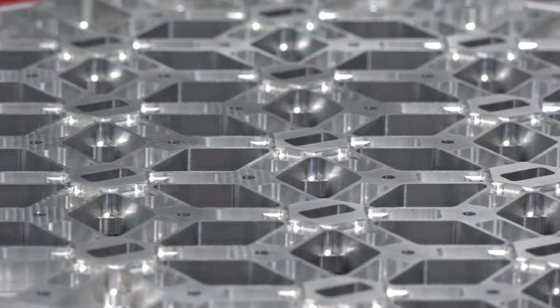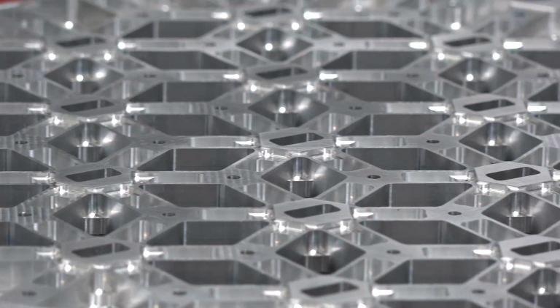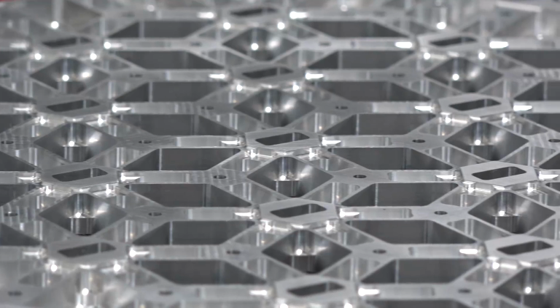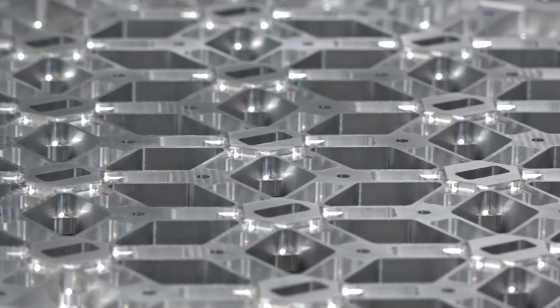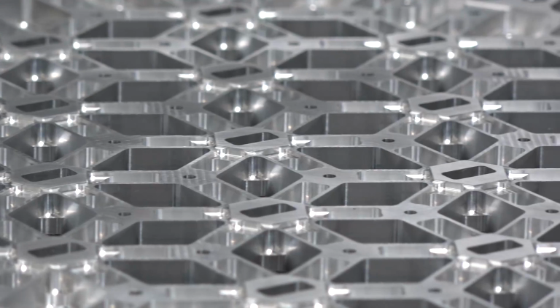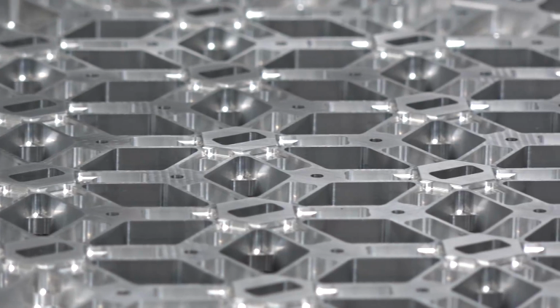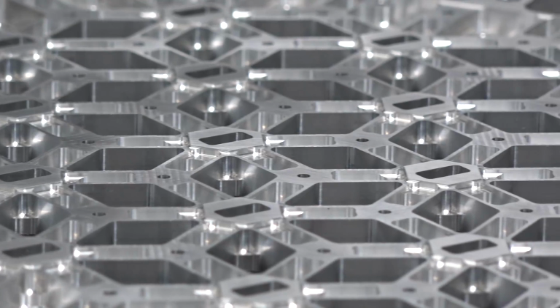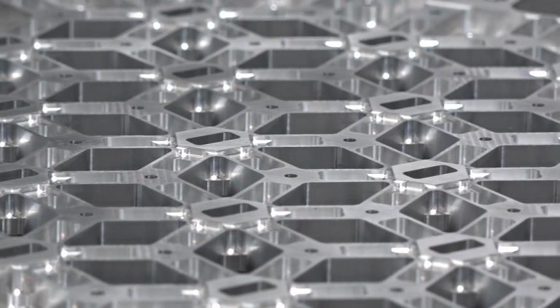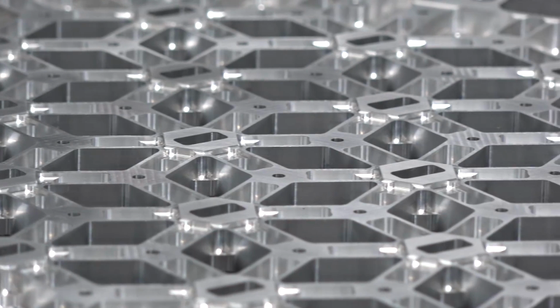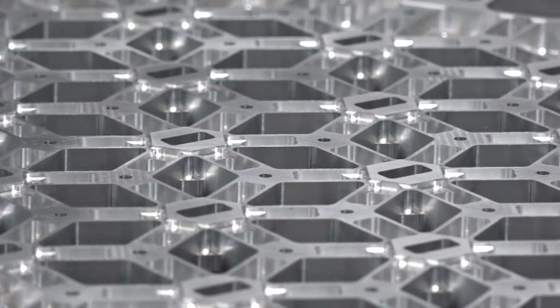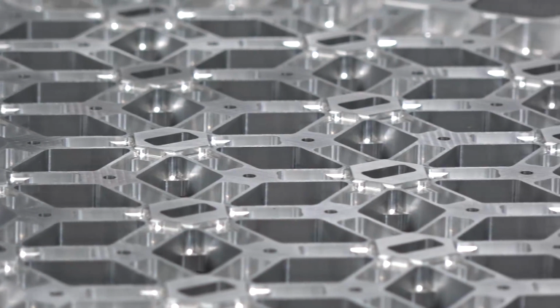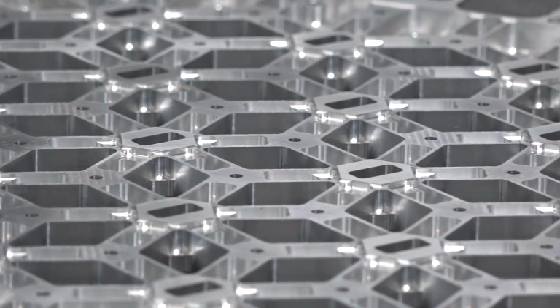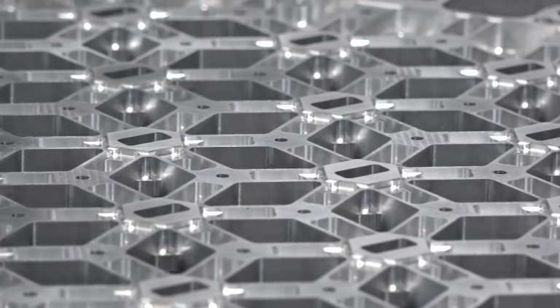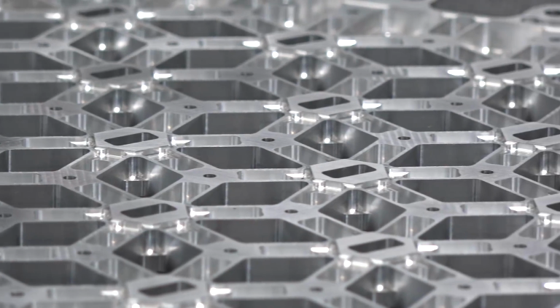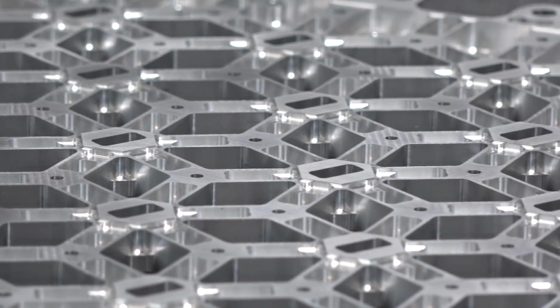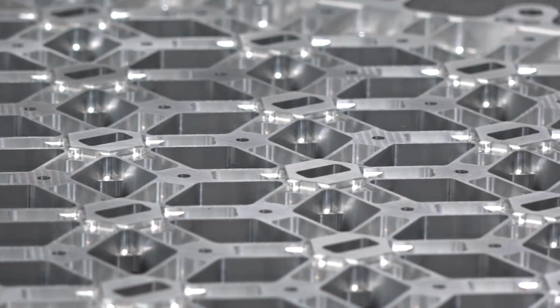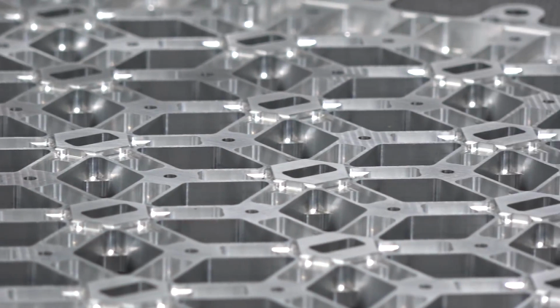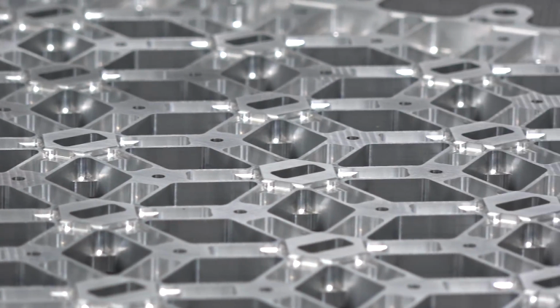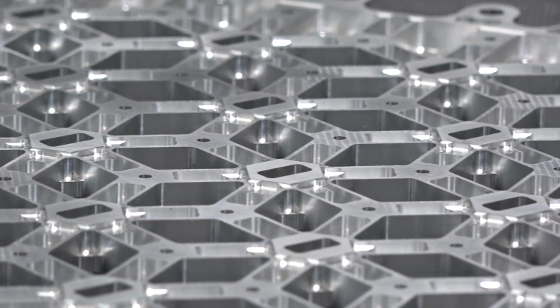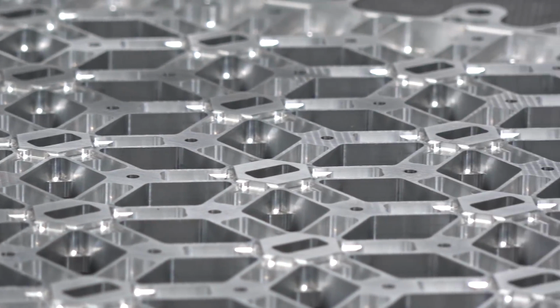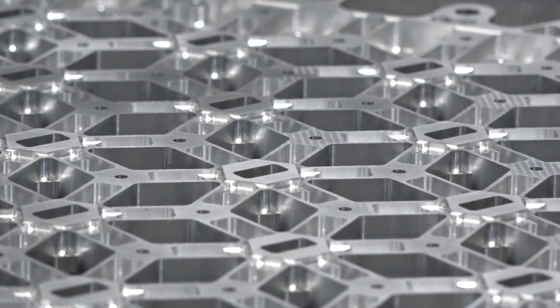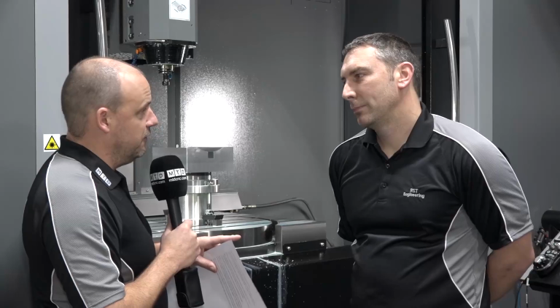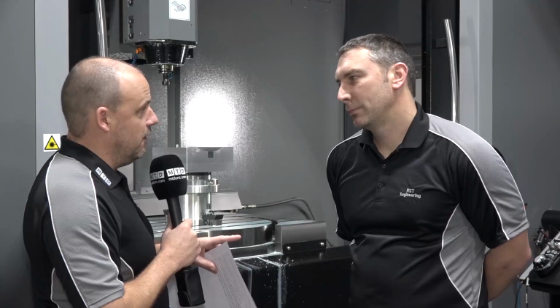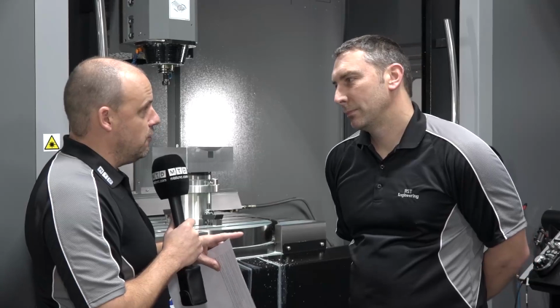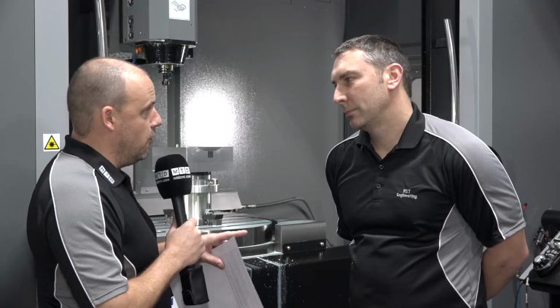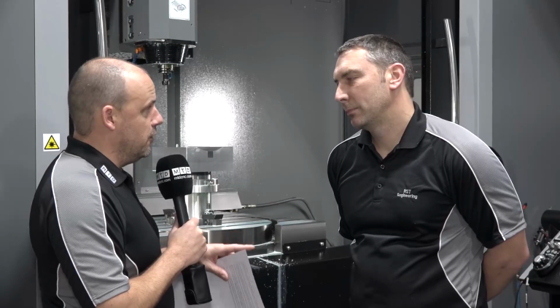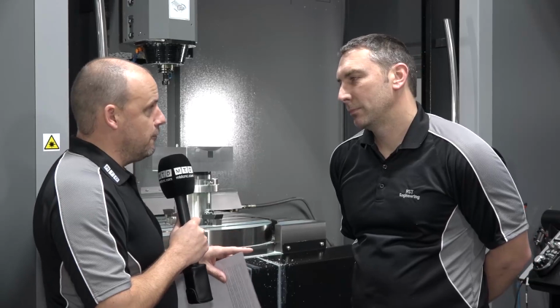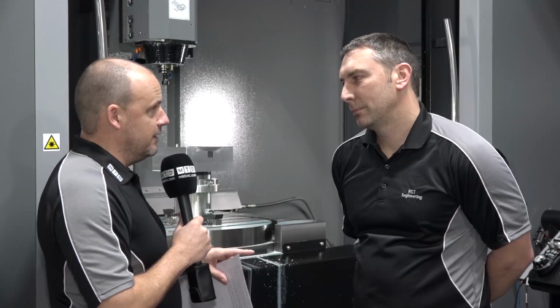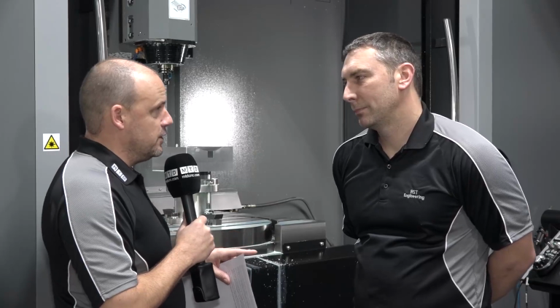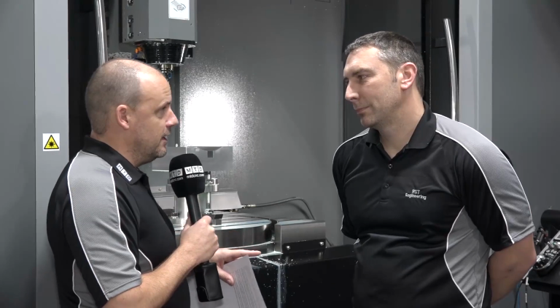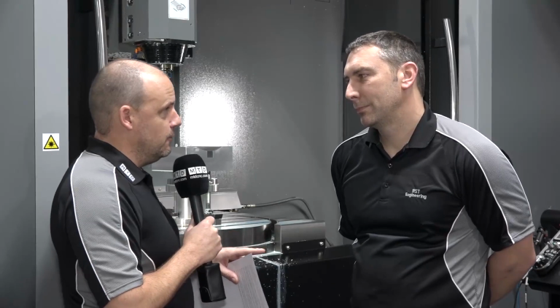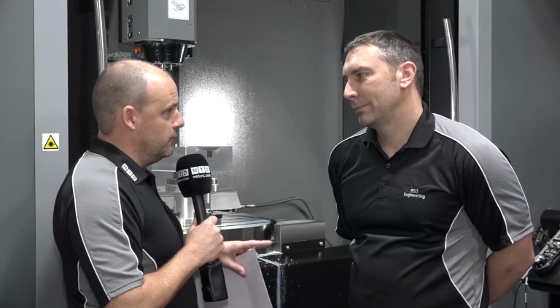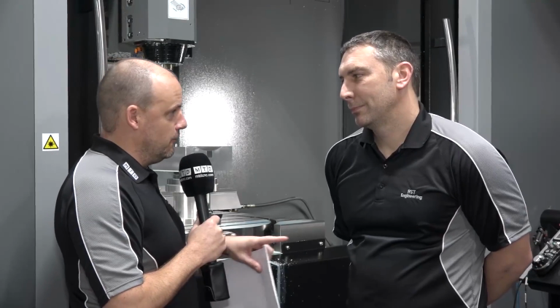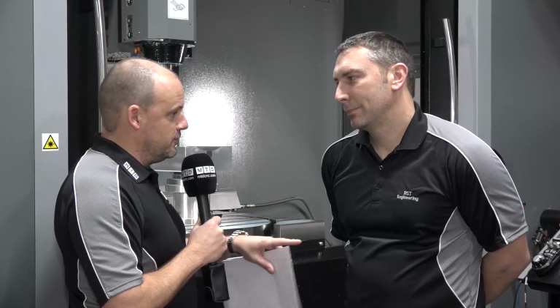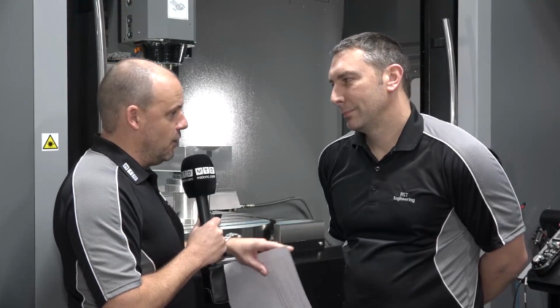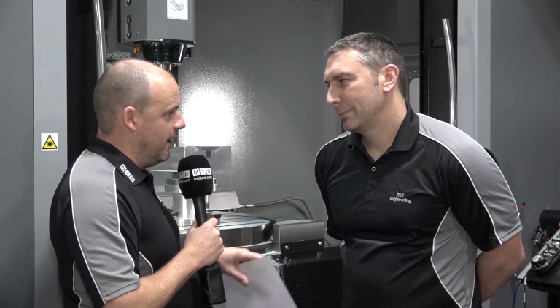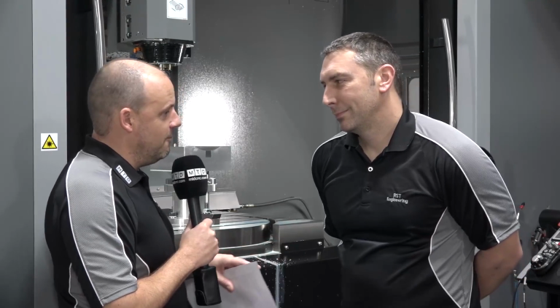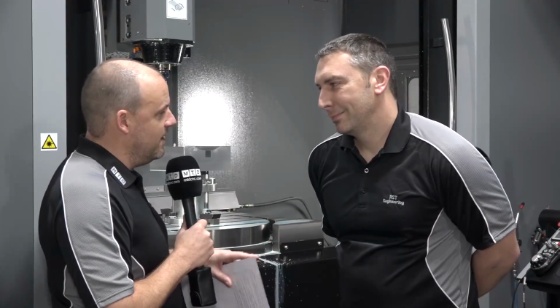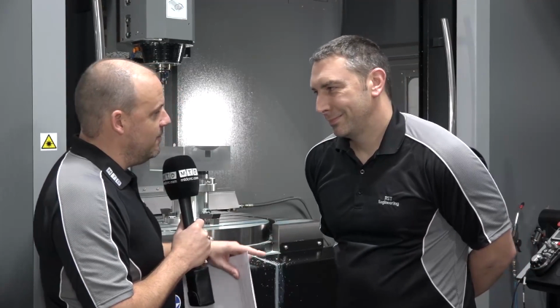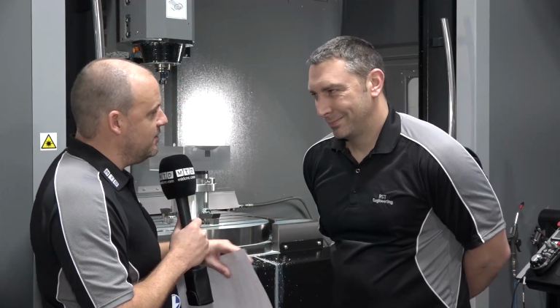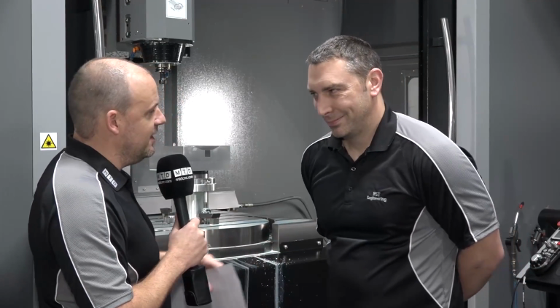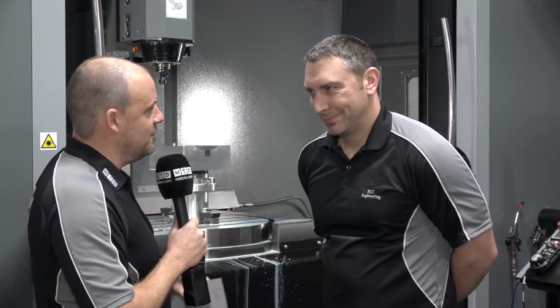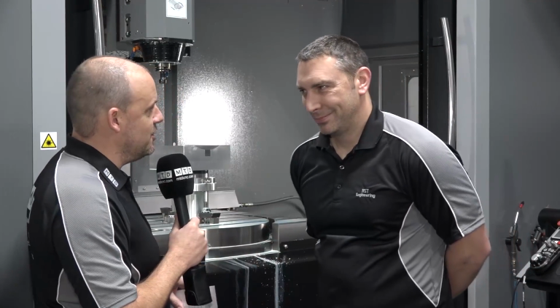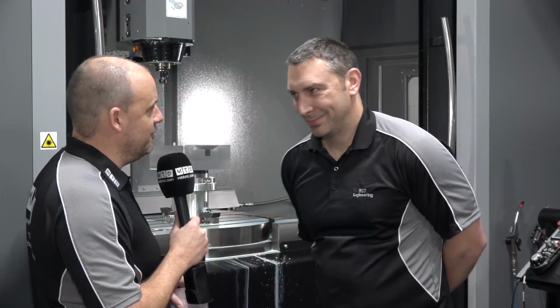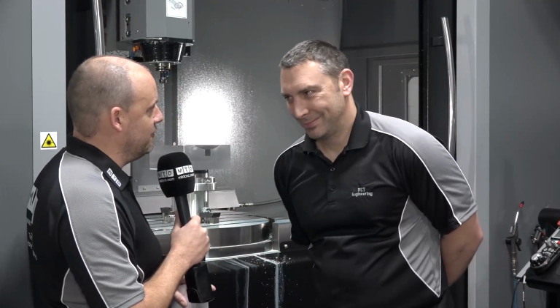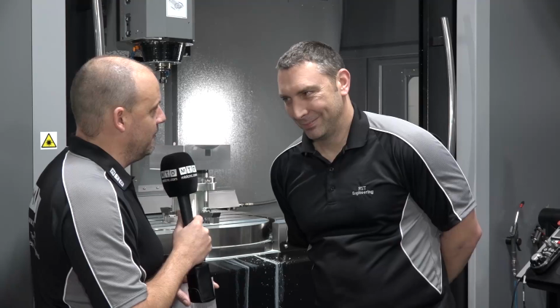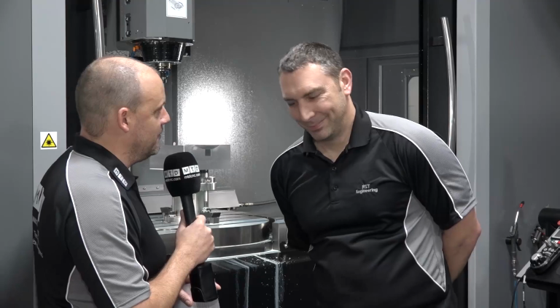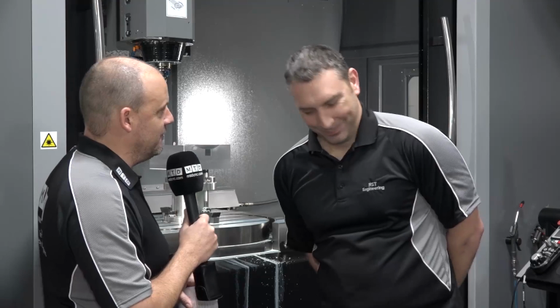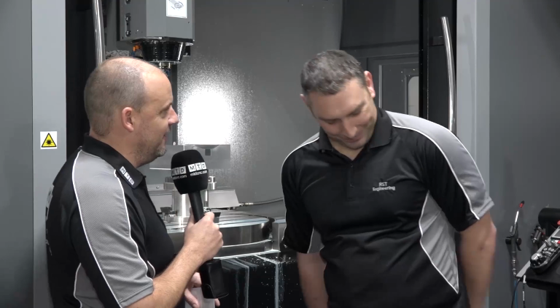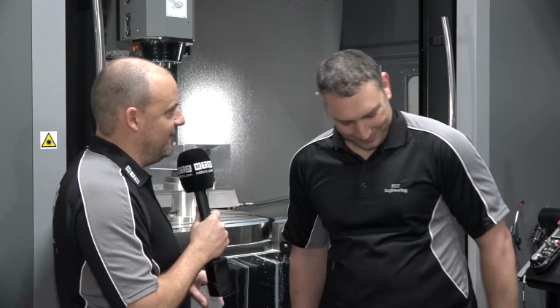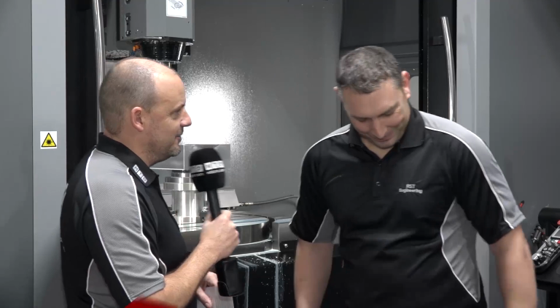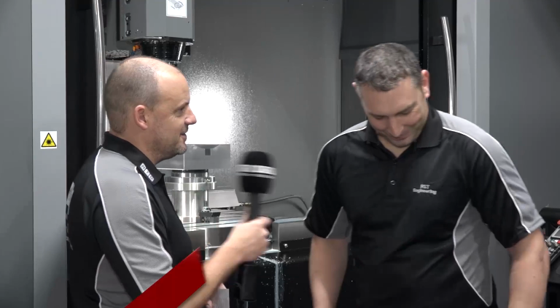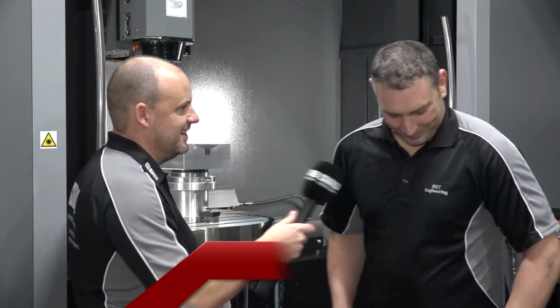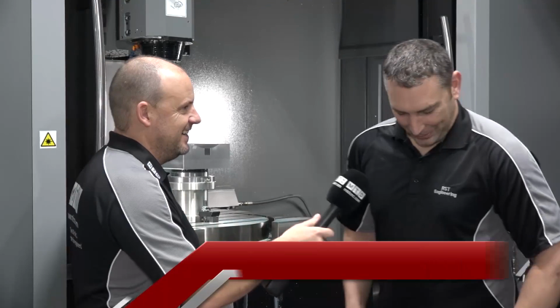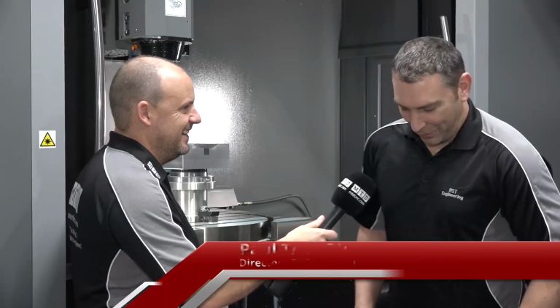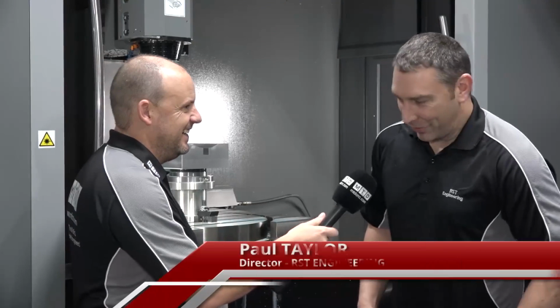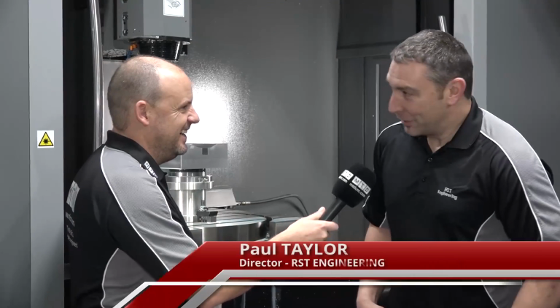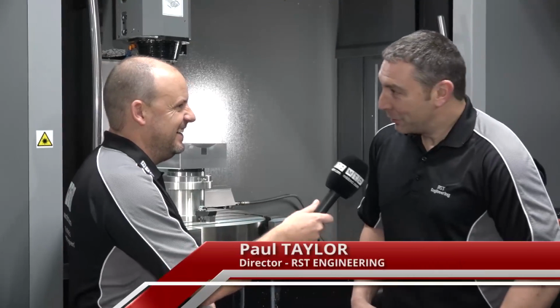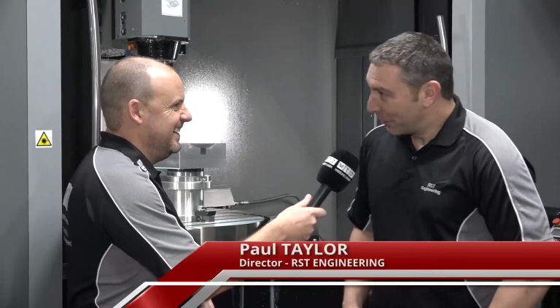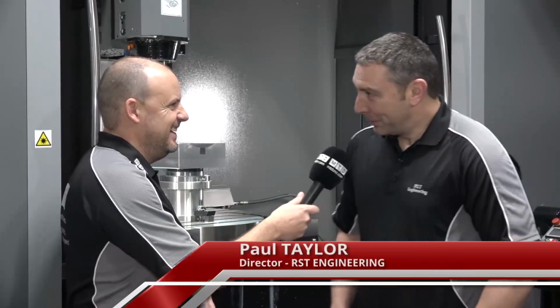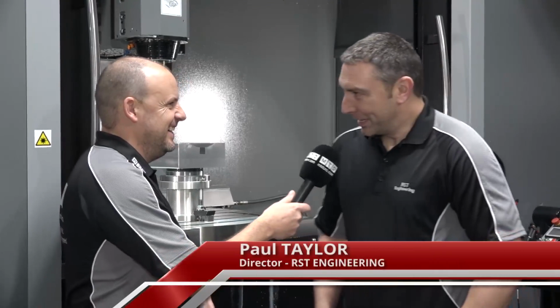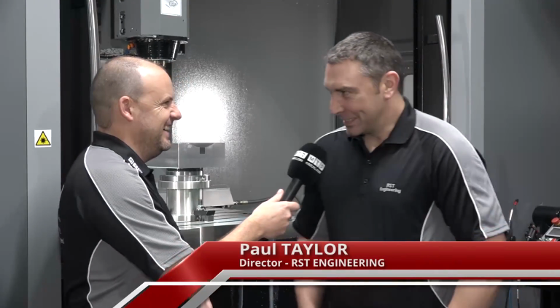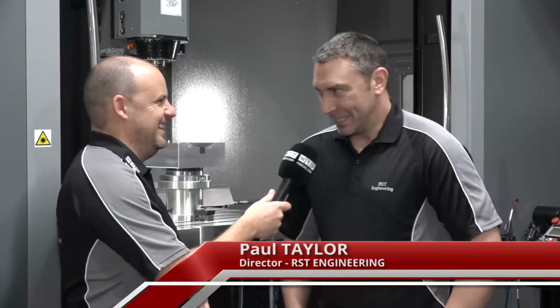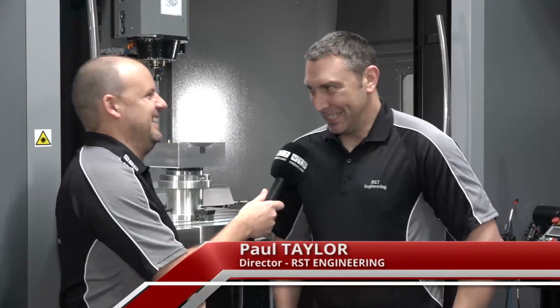Paul, thanks for the invitation today. First of all, I've got to congratulate you on your attire — where do you get your shirts from? They're just like ours. I think you copied us, sir.